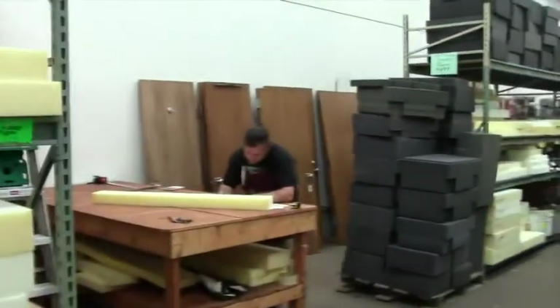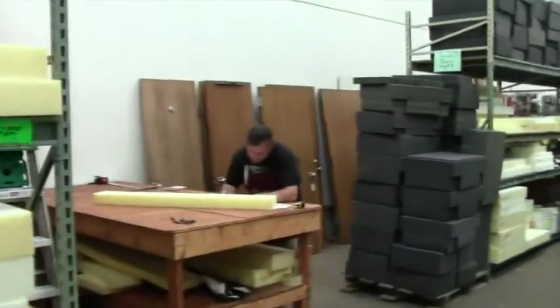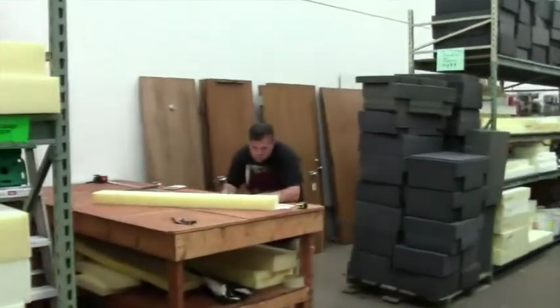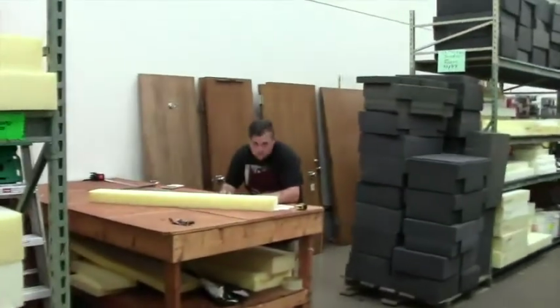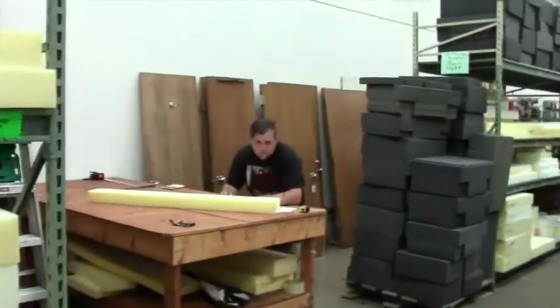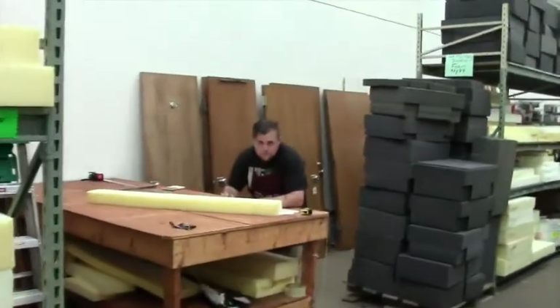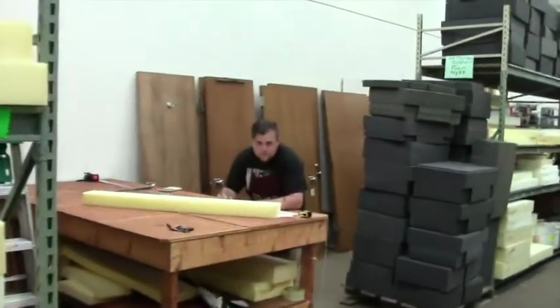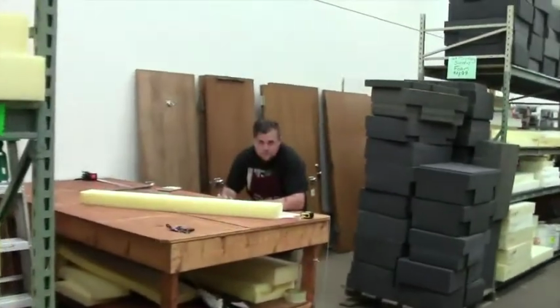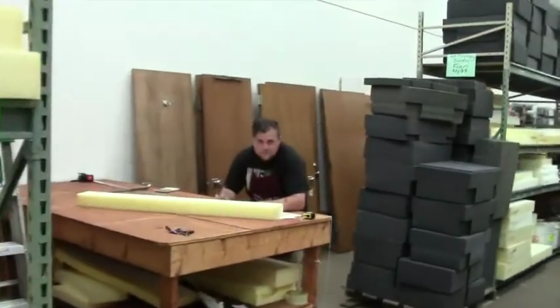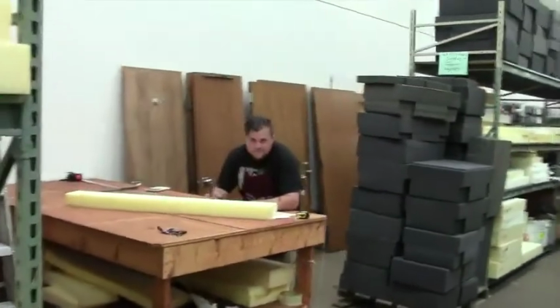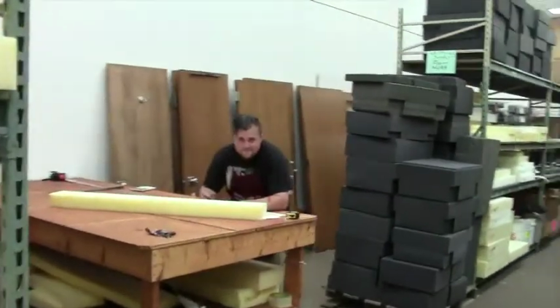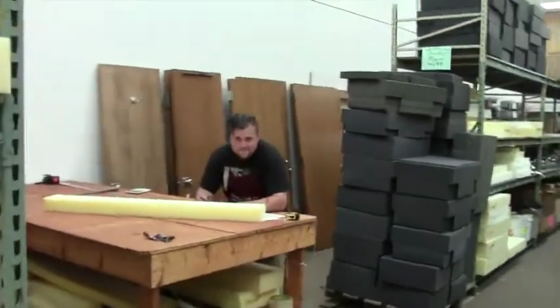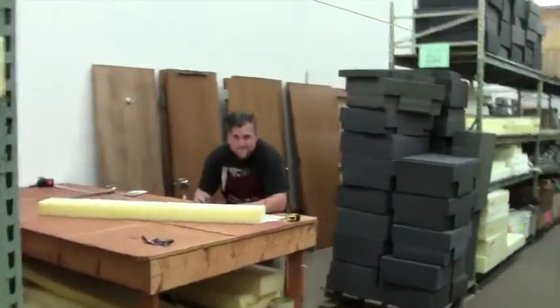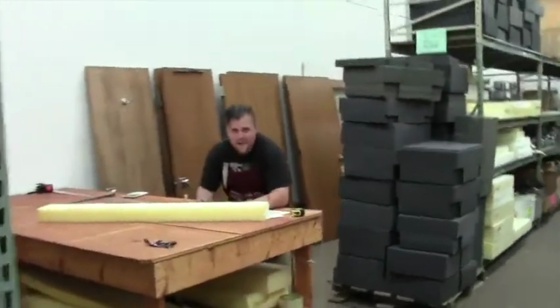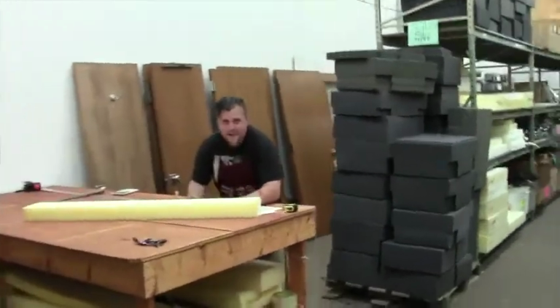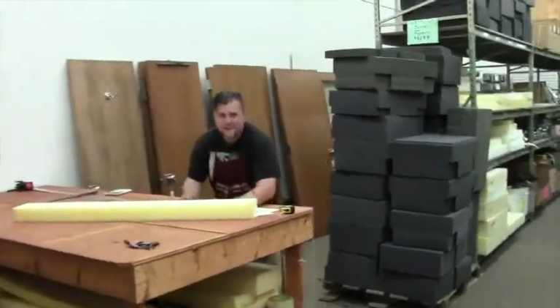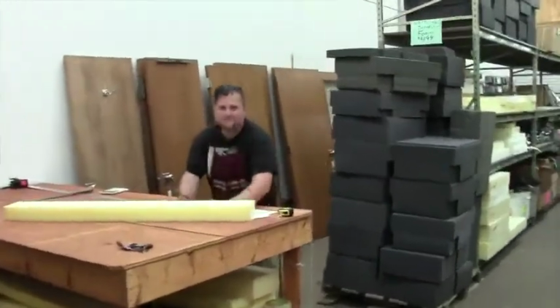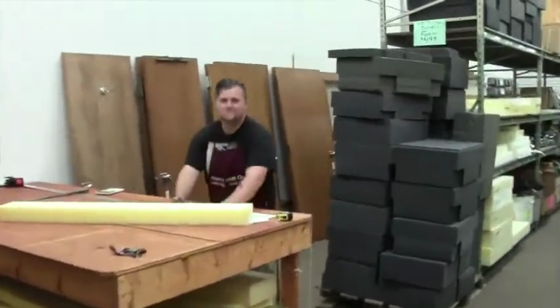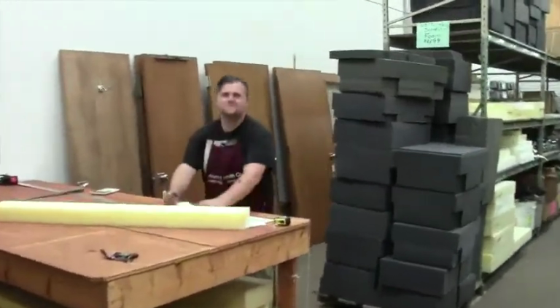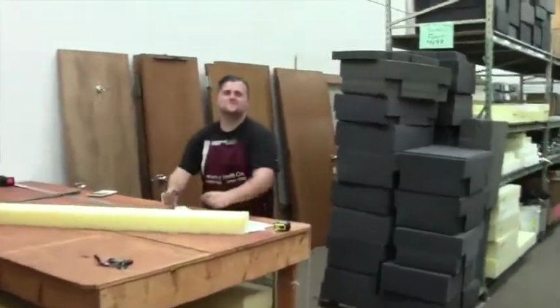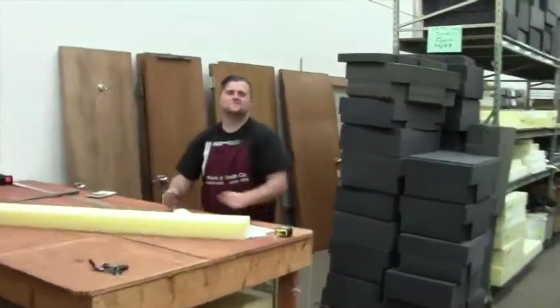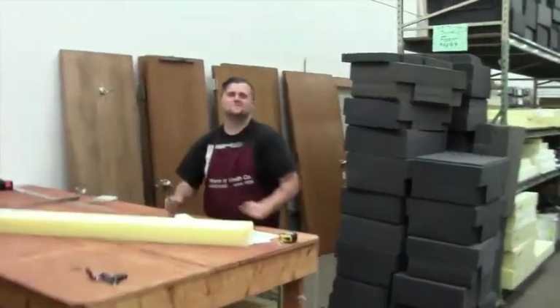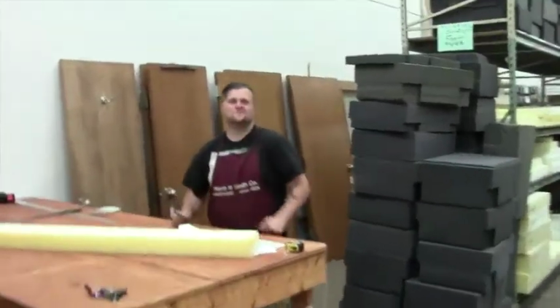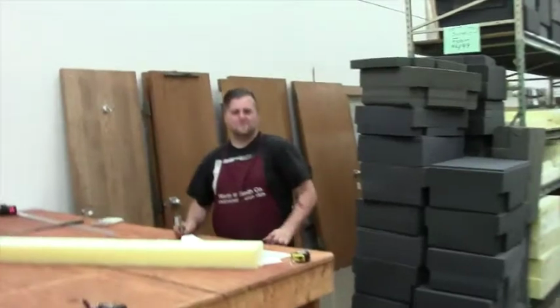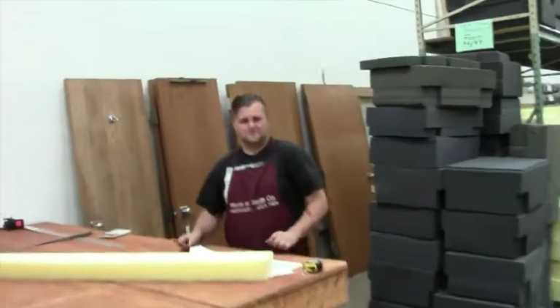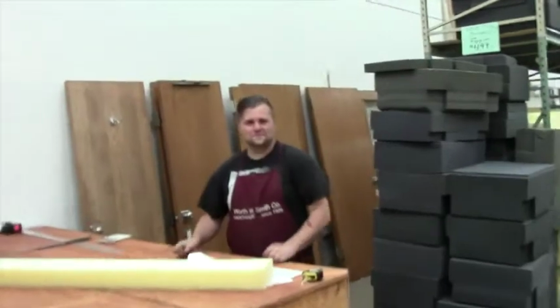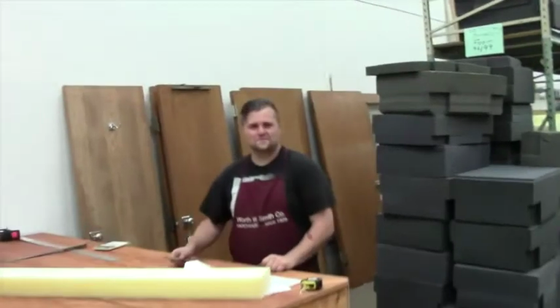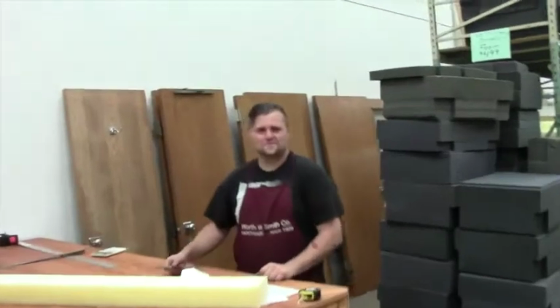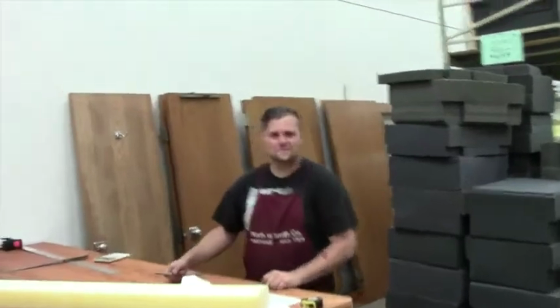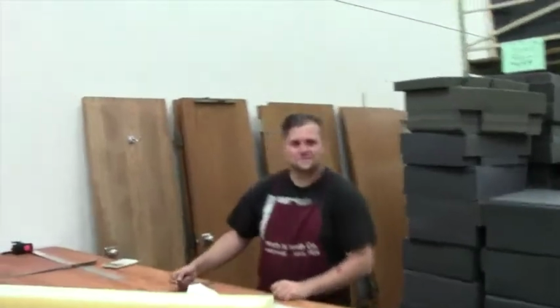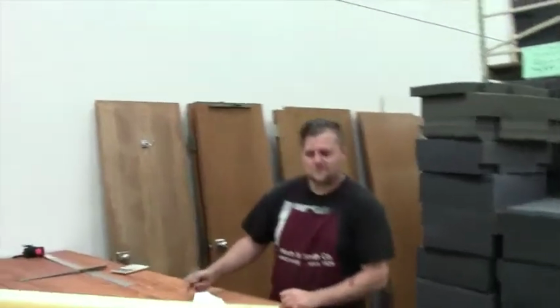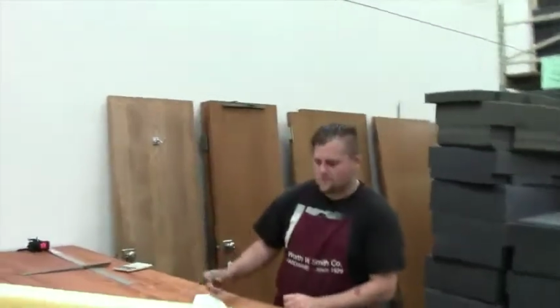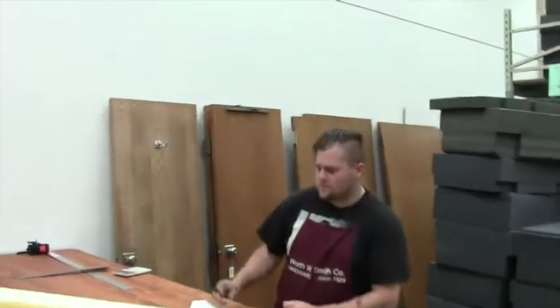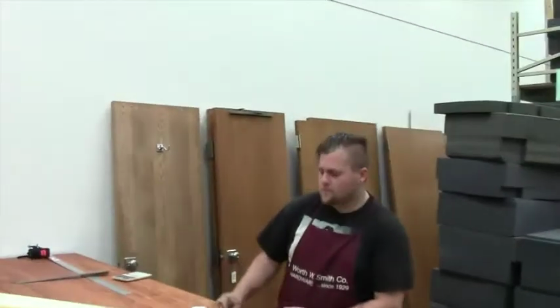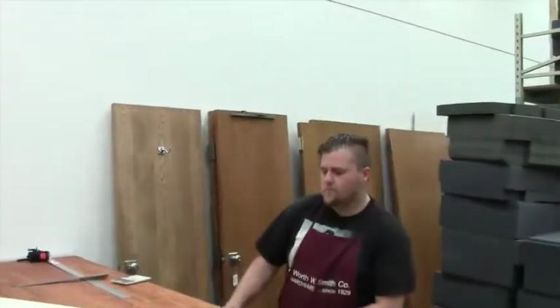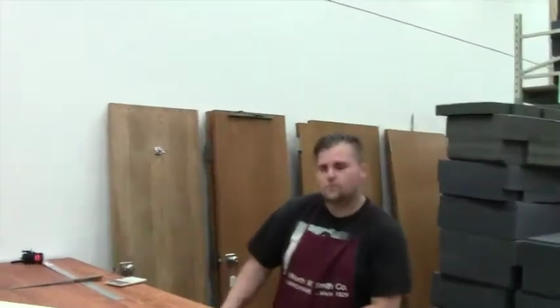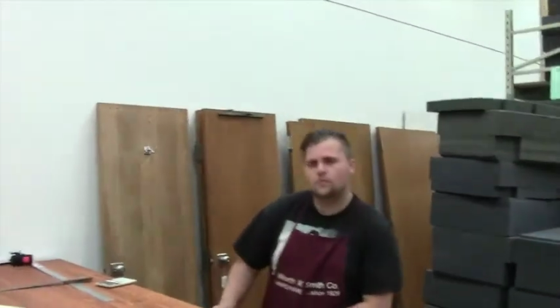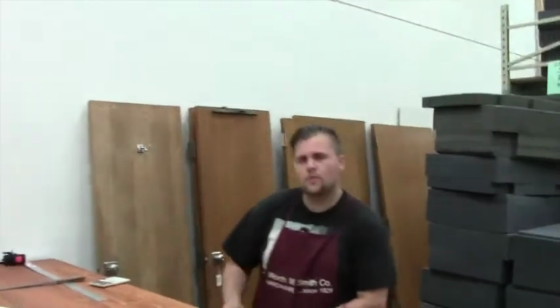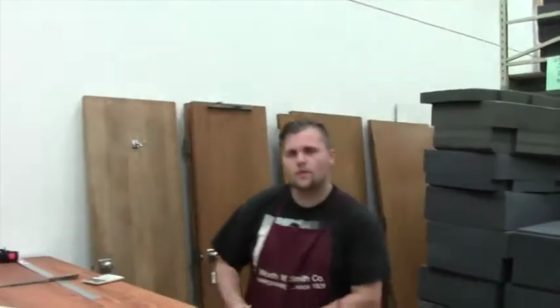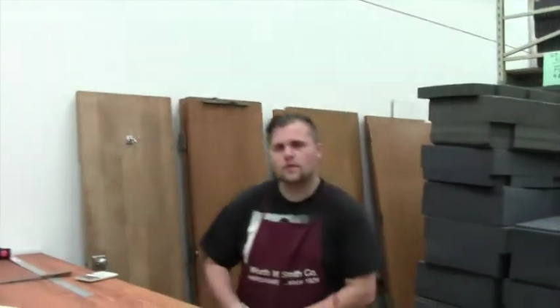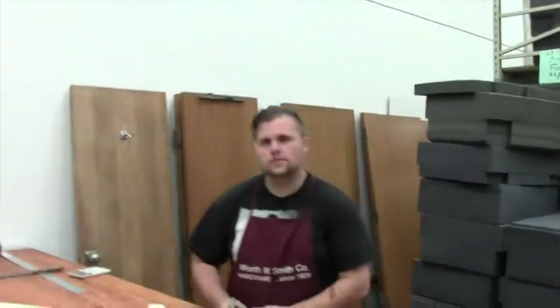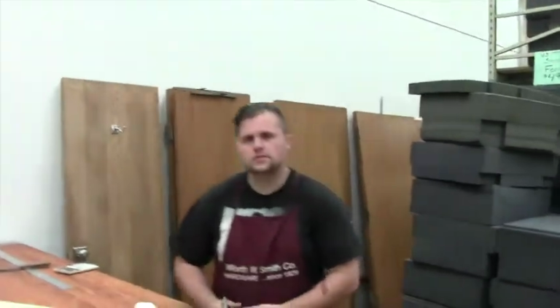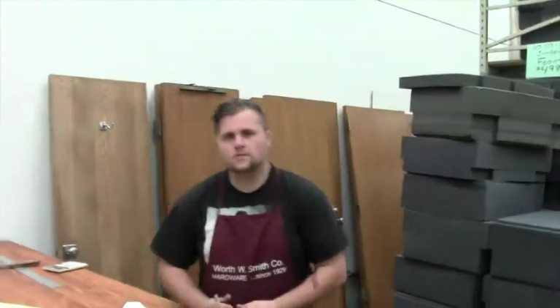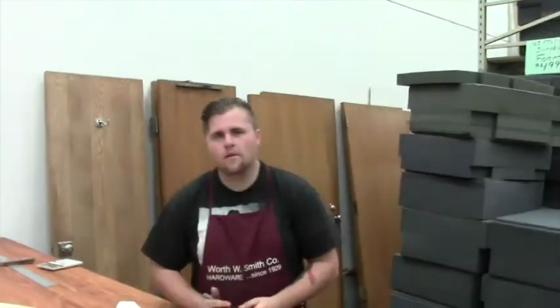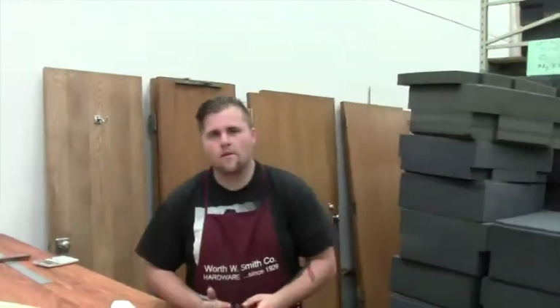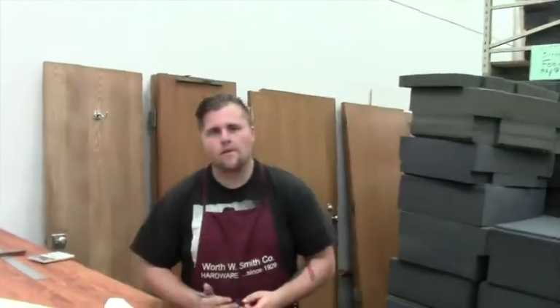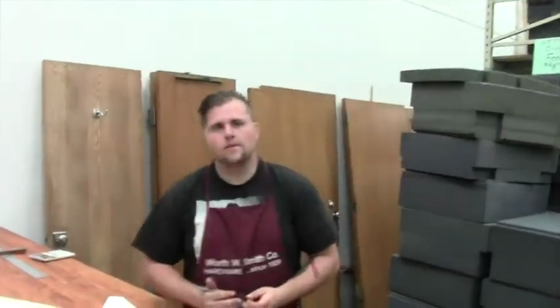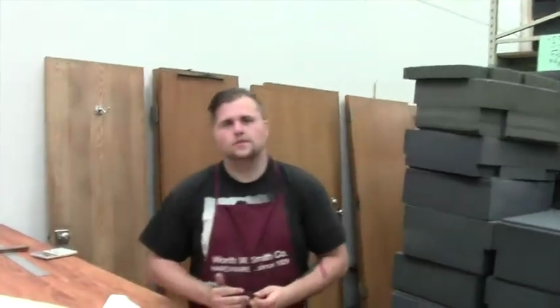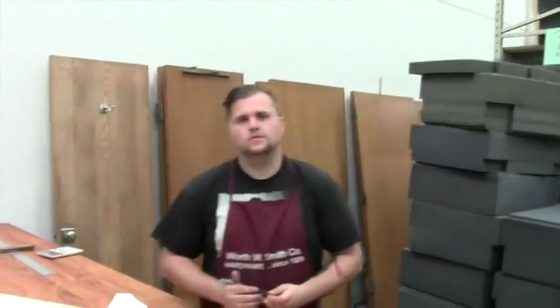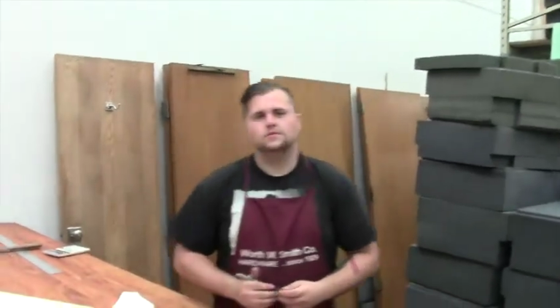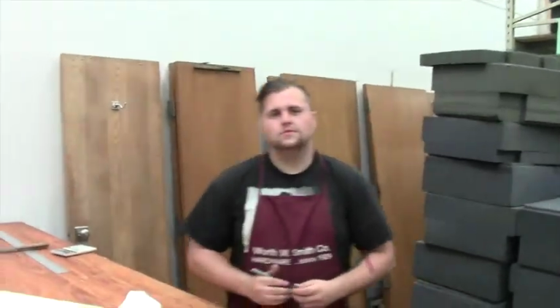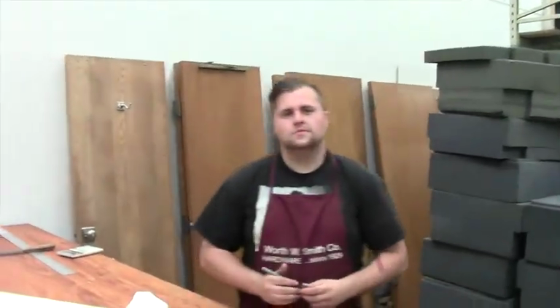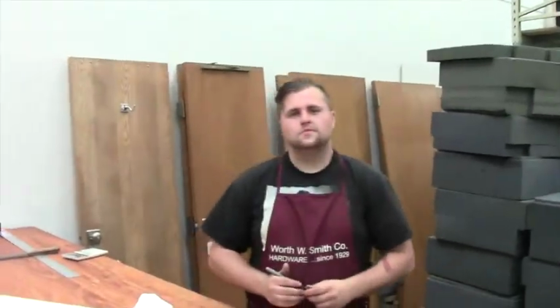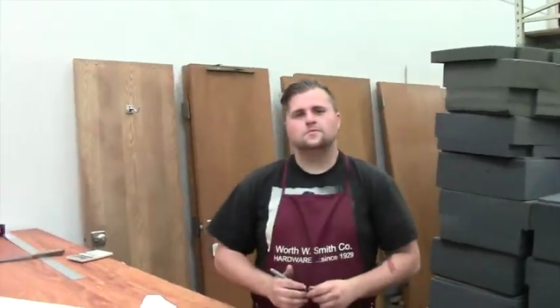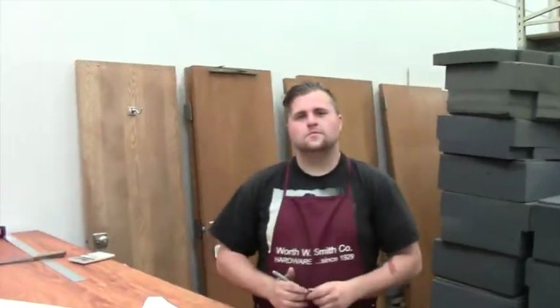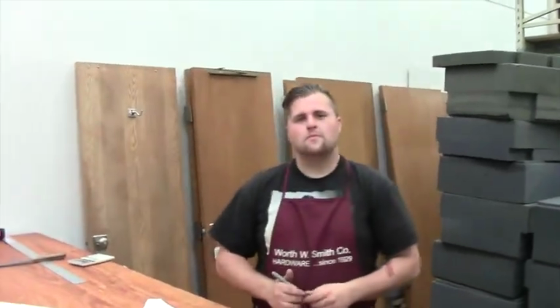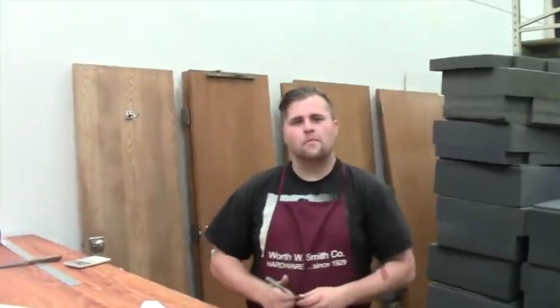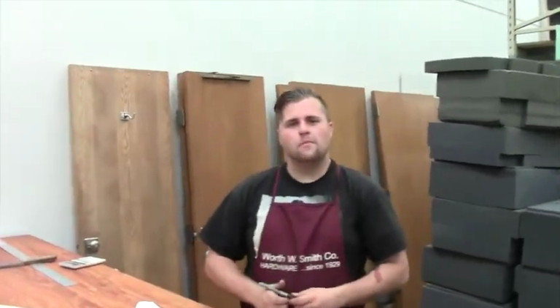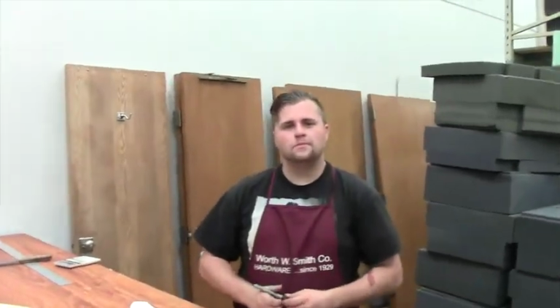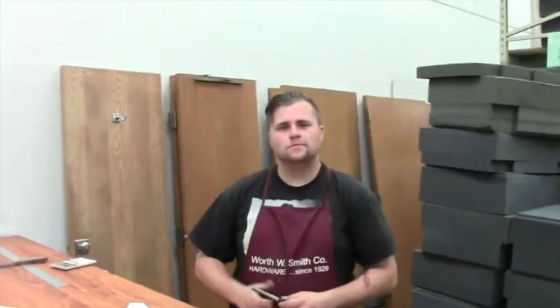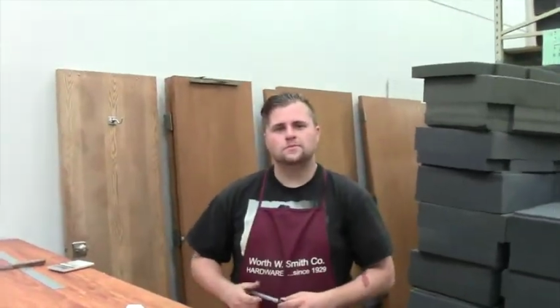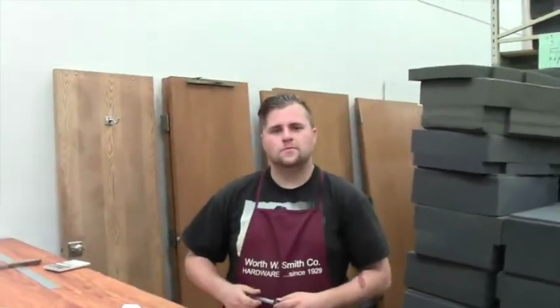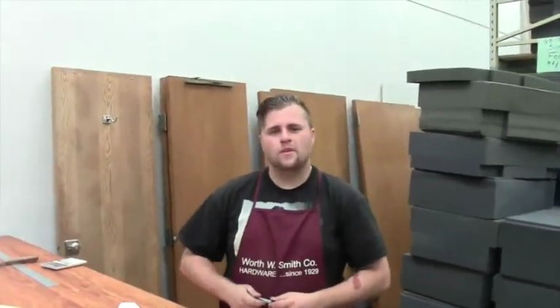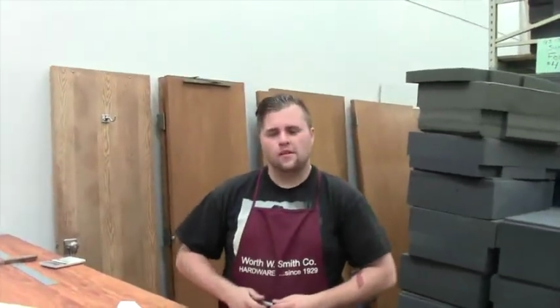There's Kendall. Hey Kendall, can you tell us a little bit about the foam here, the upholstery foam?